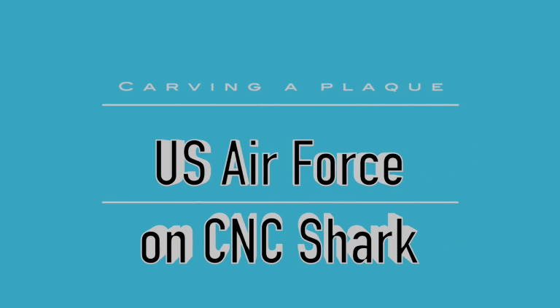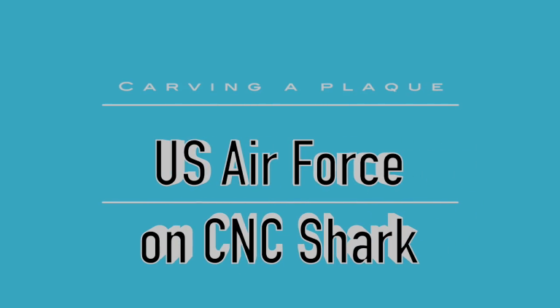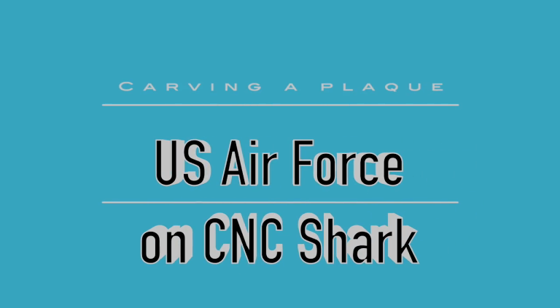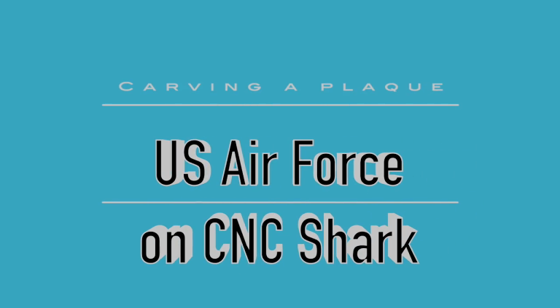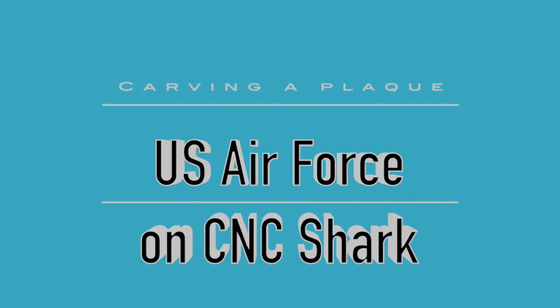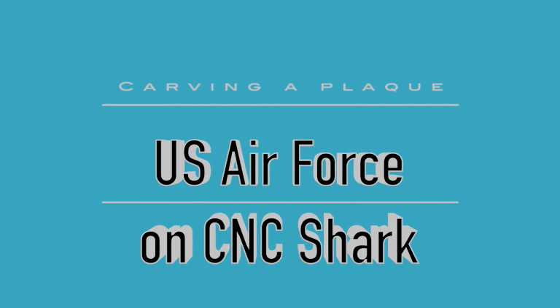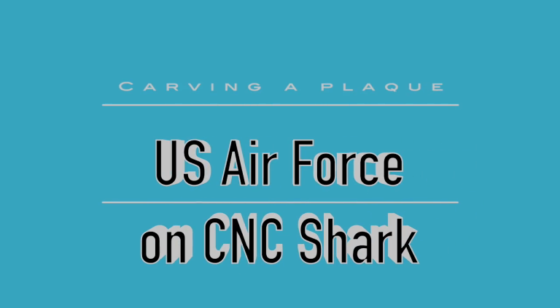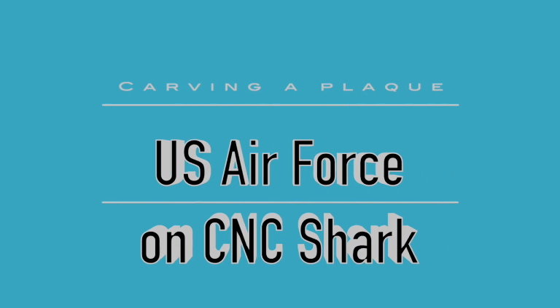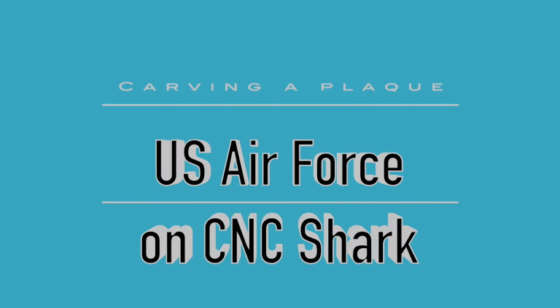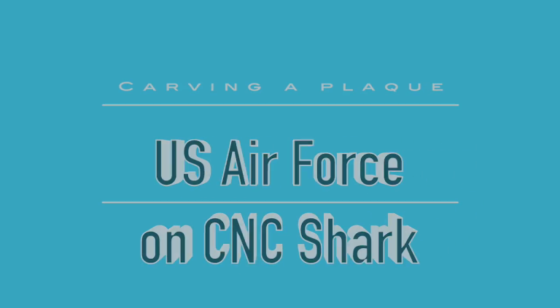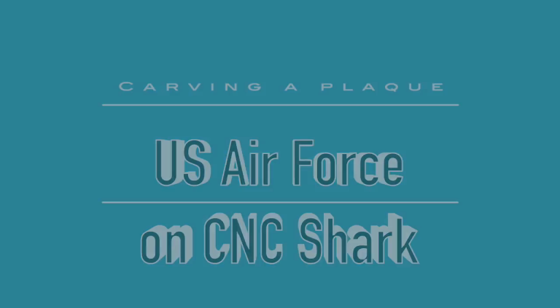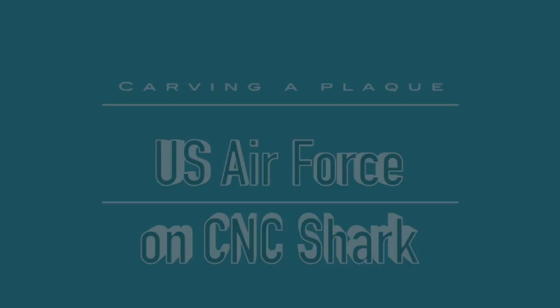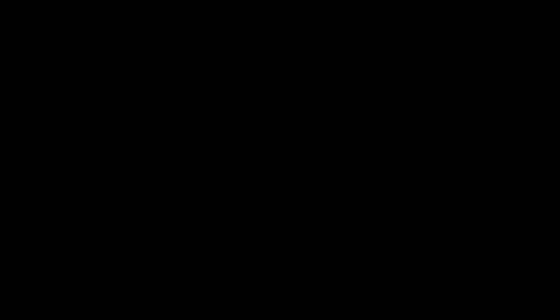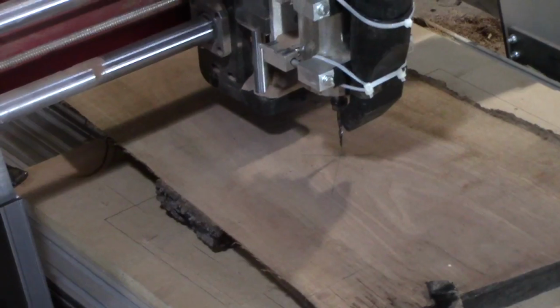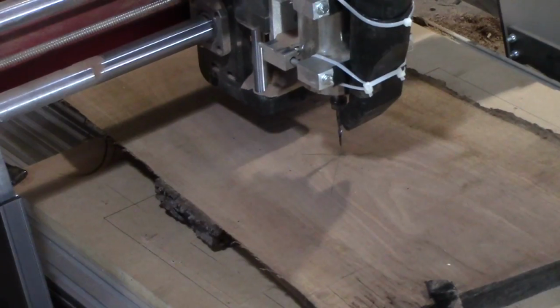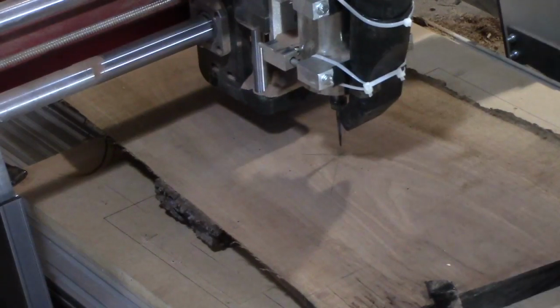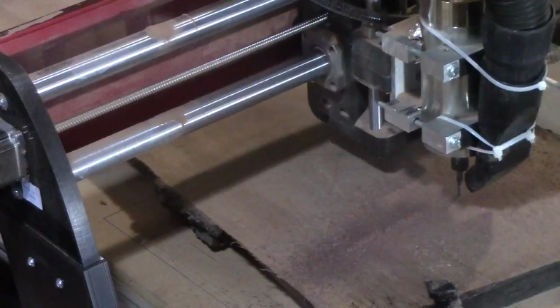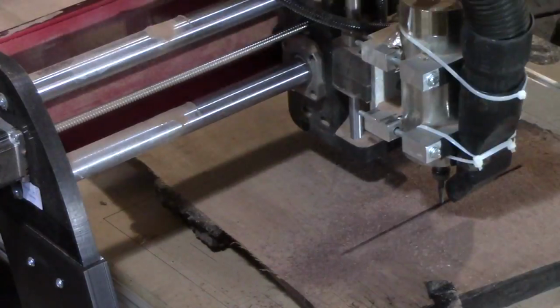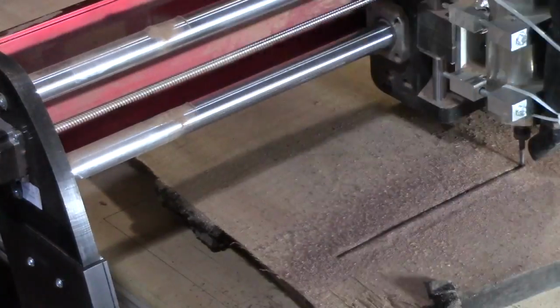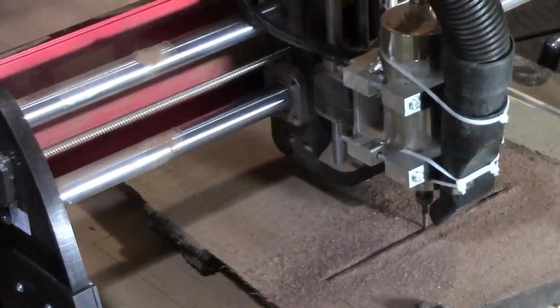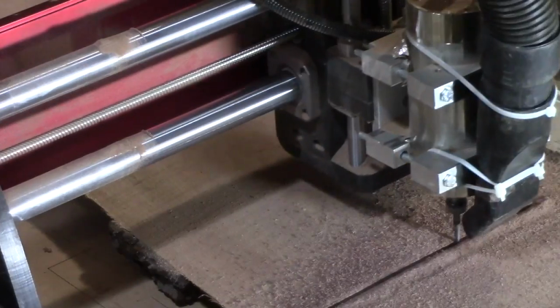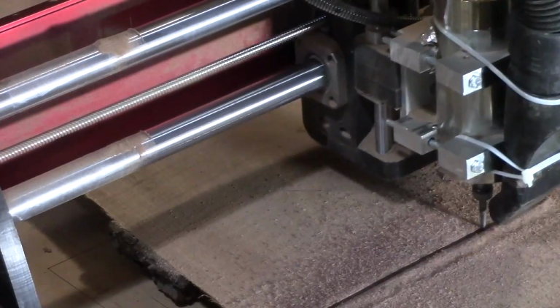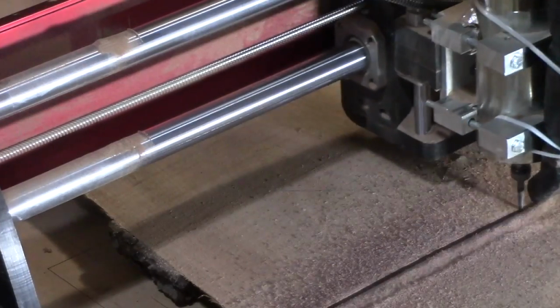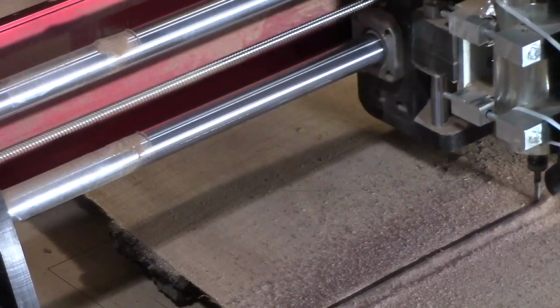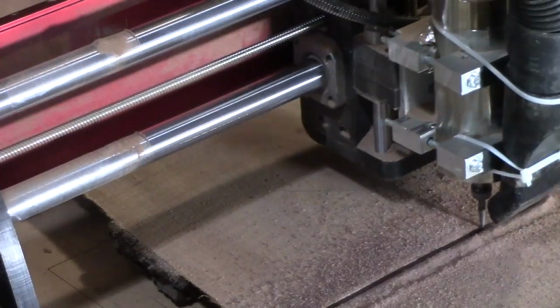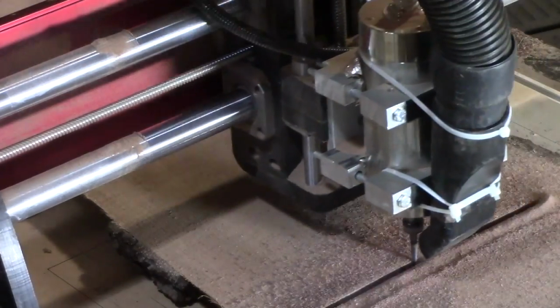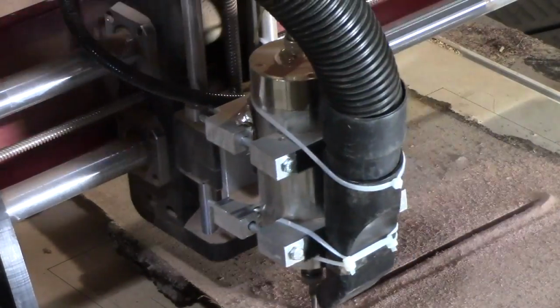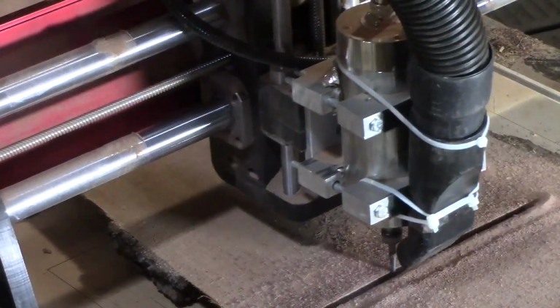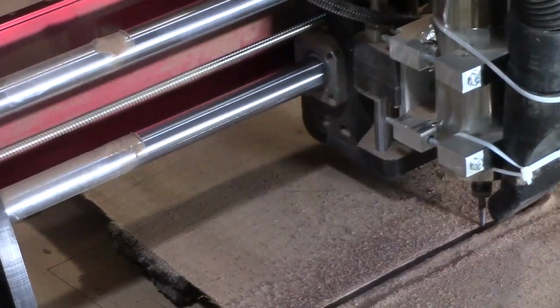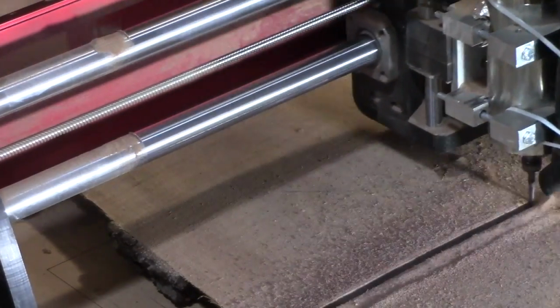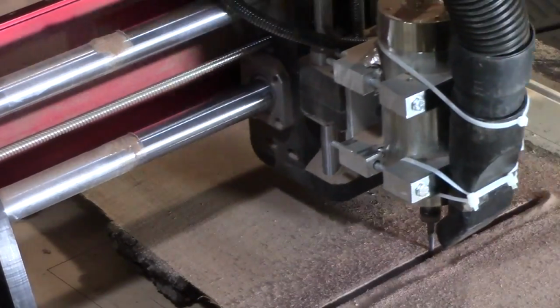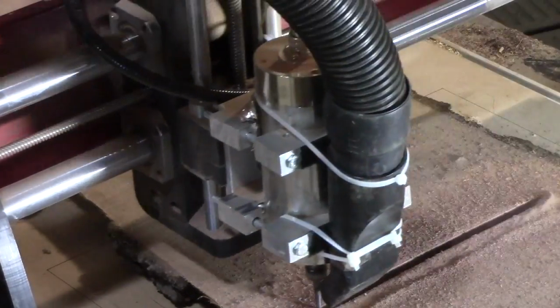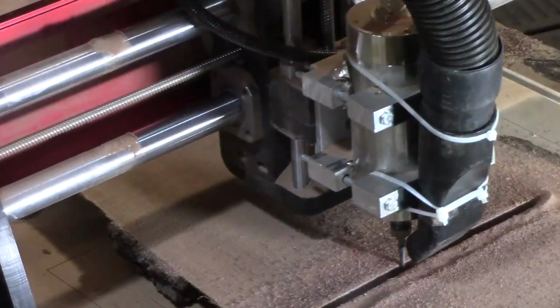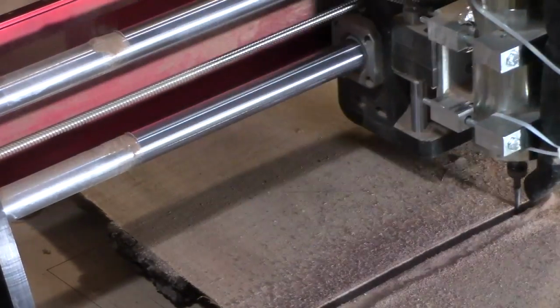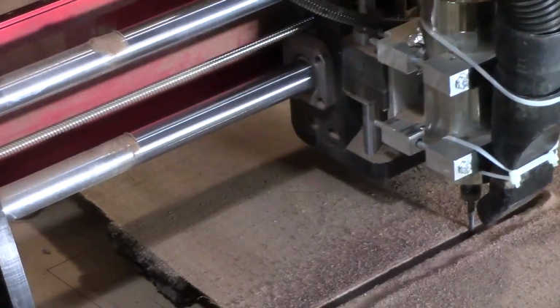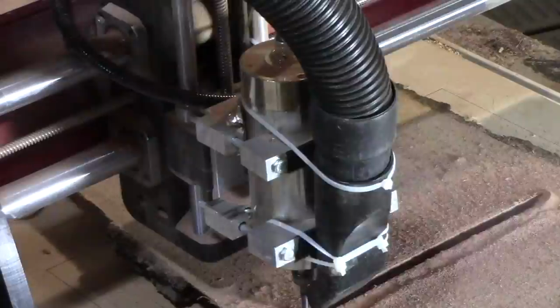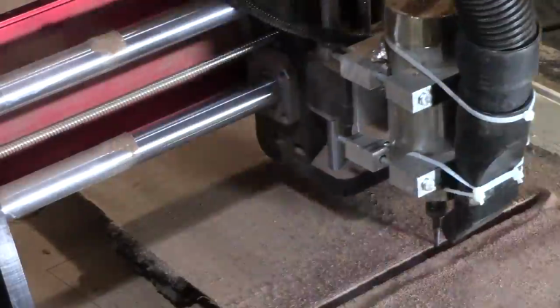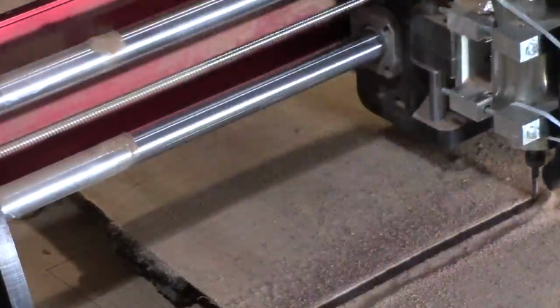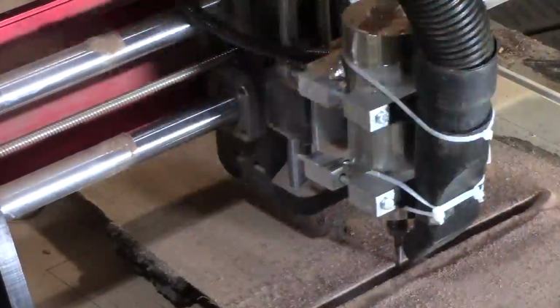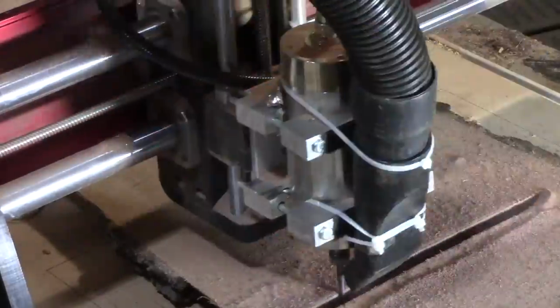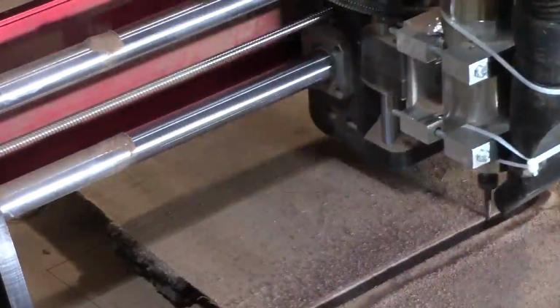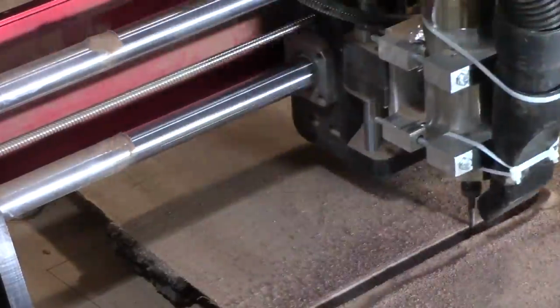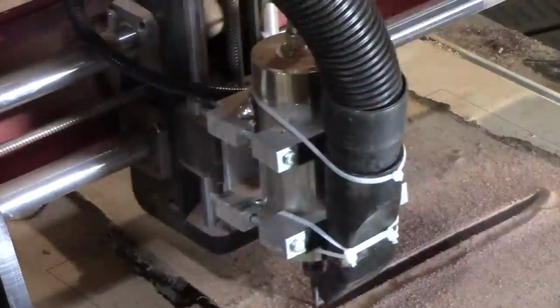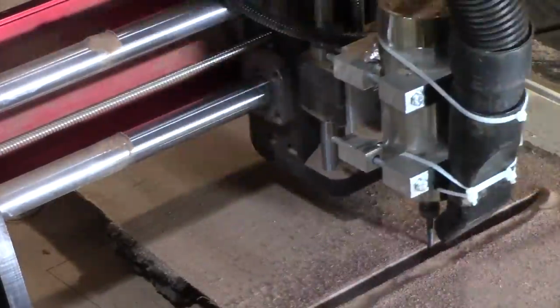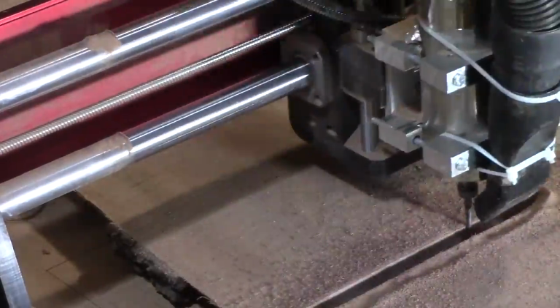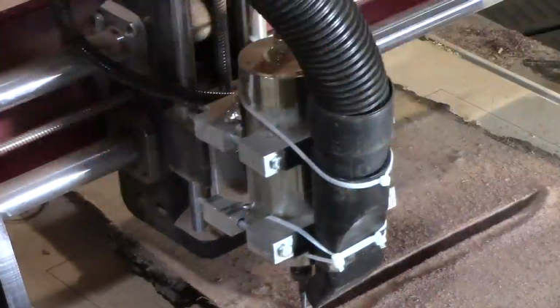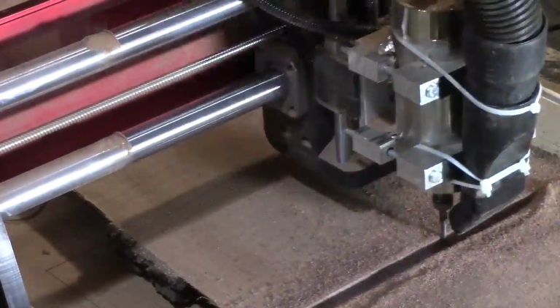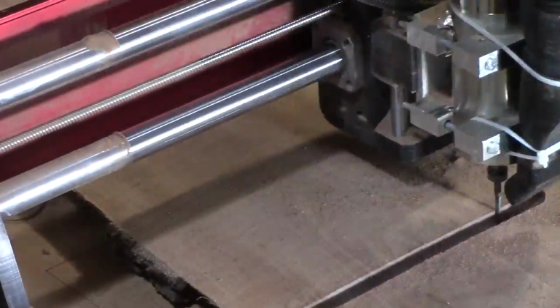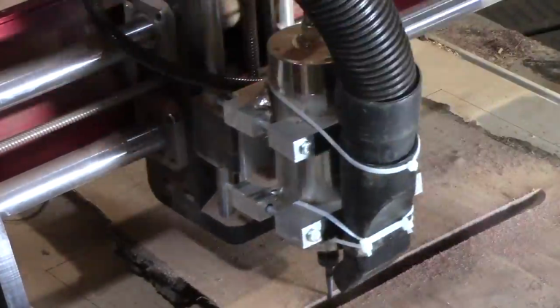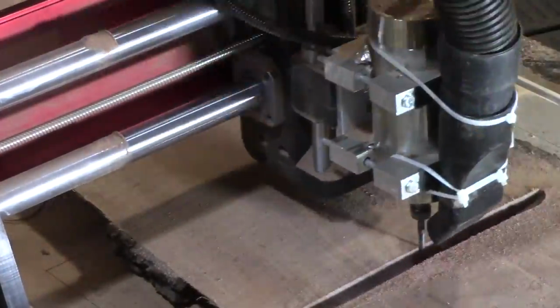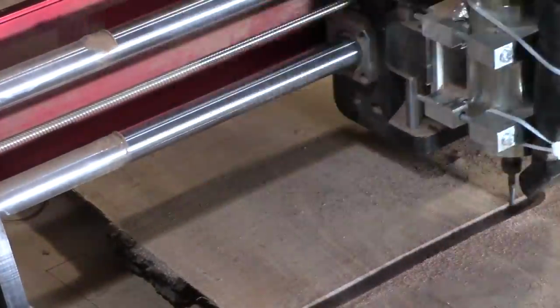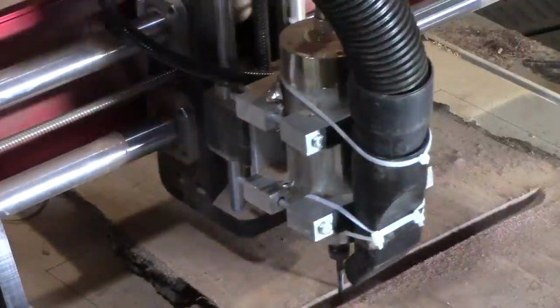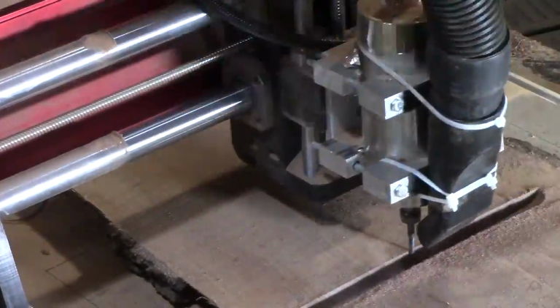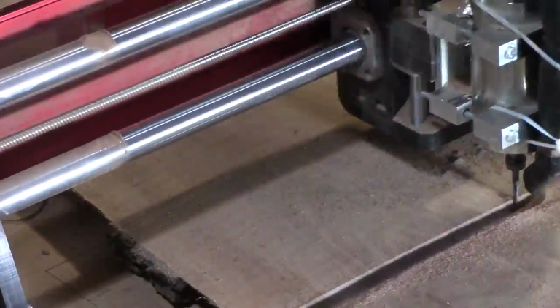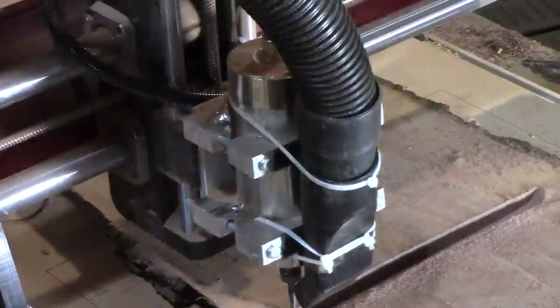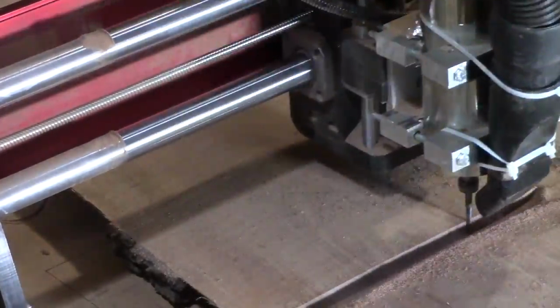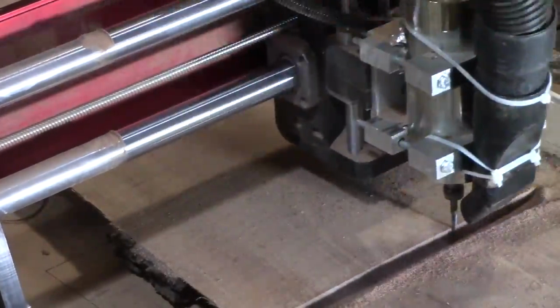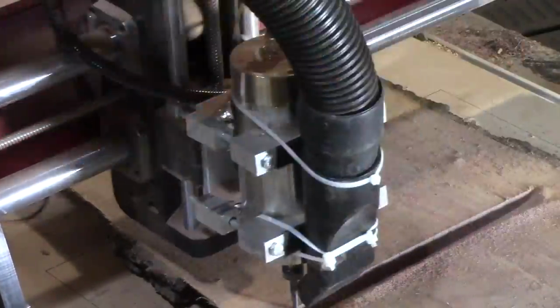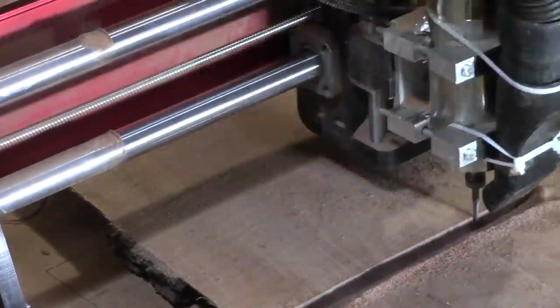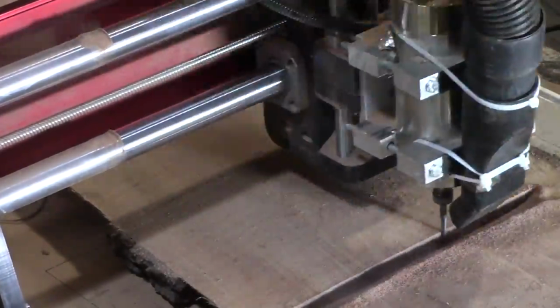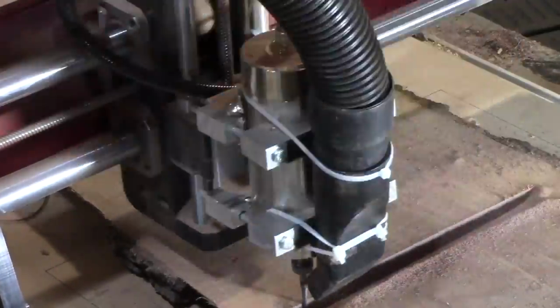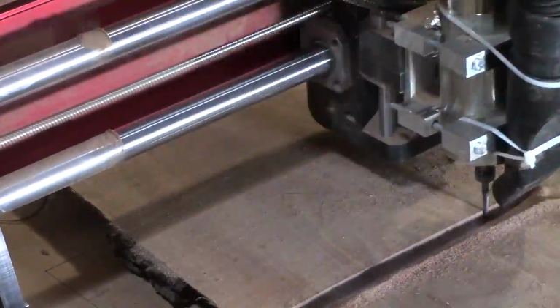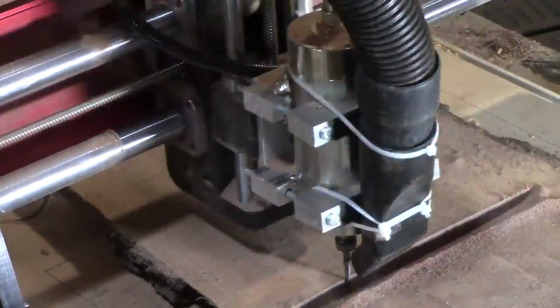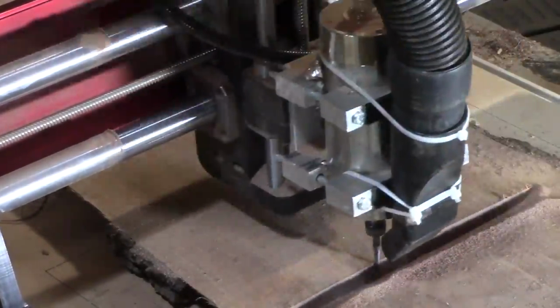Today we're going to look at a new Air Force plaque that I haven't carved before. This is on black walnut.